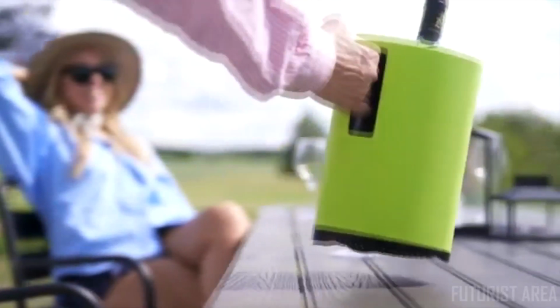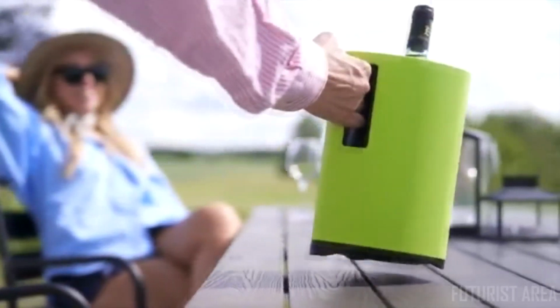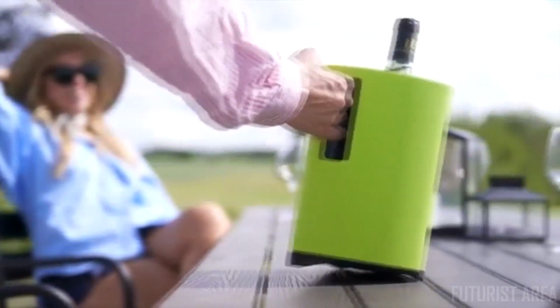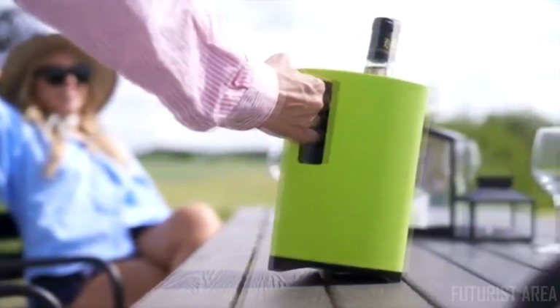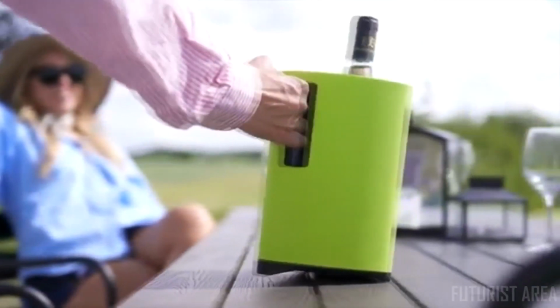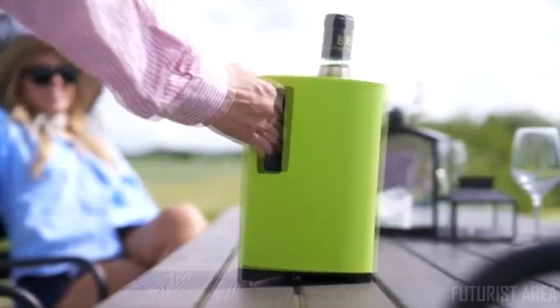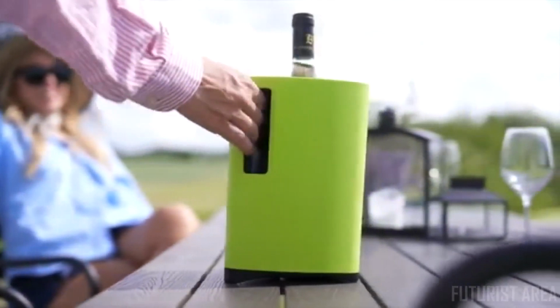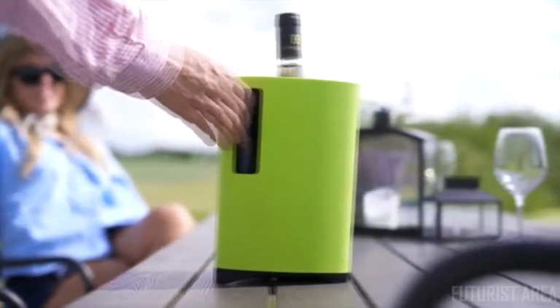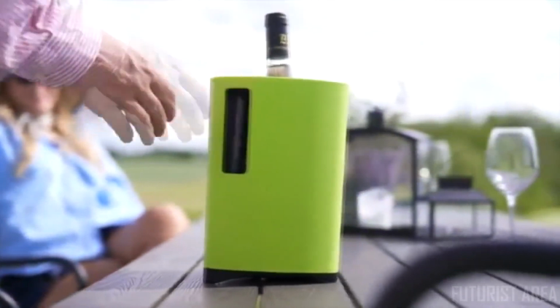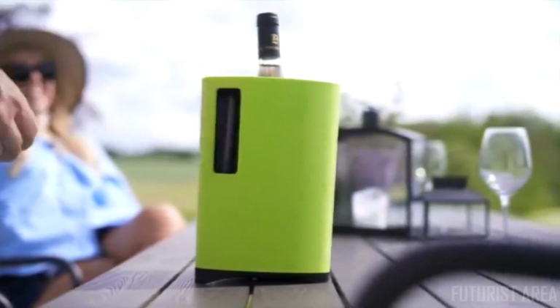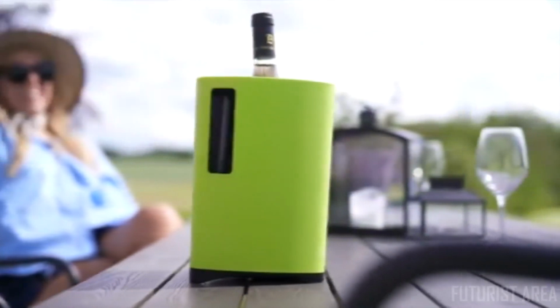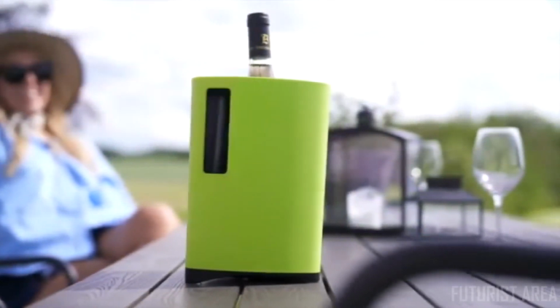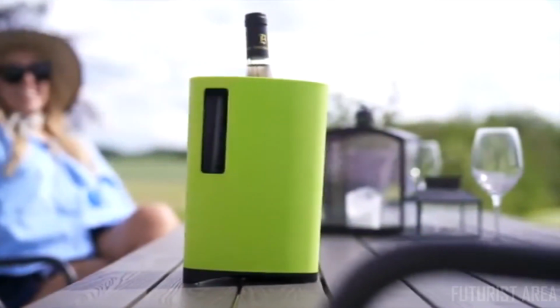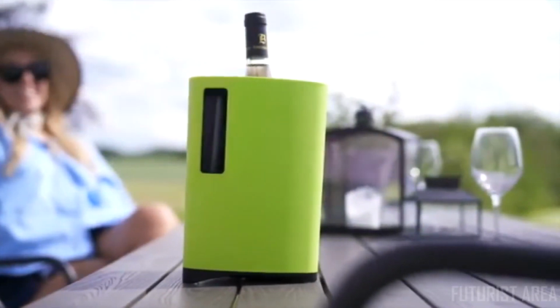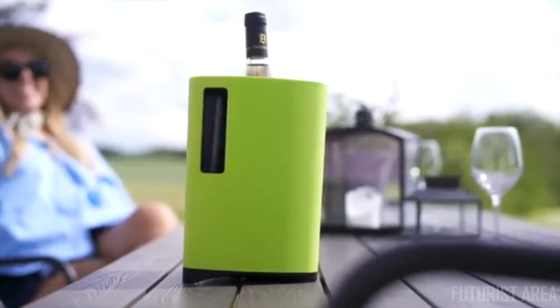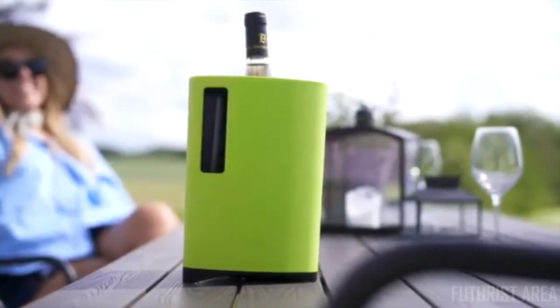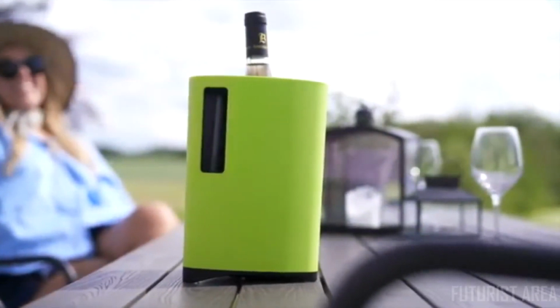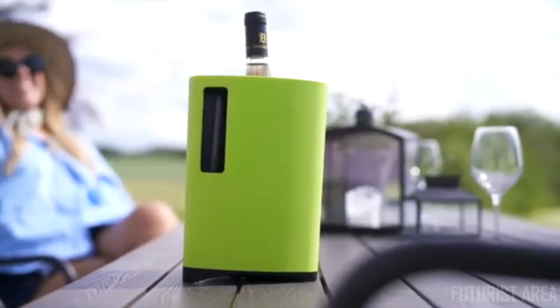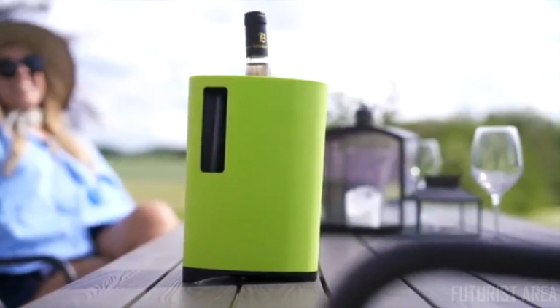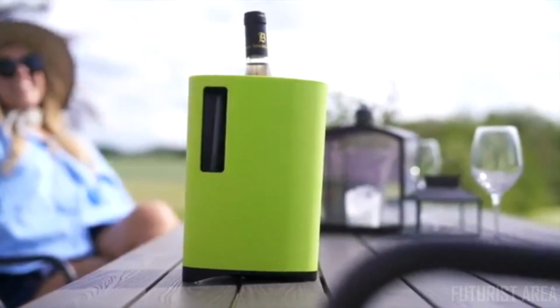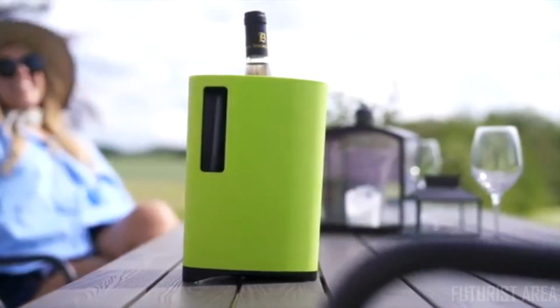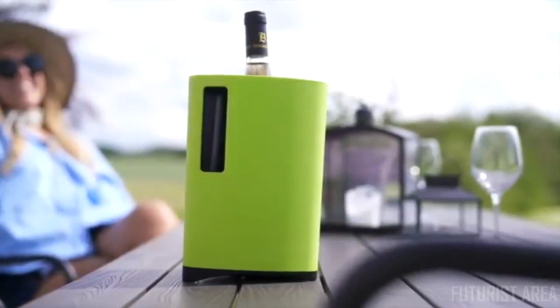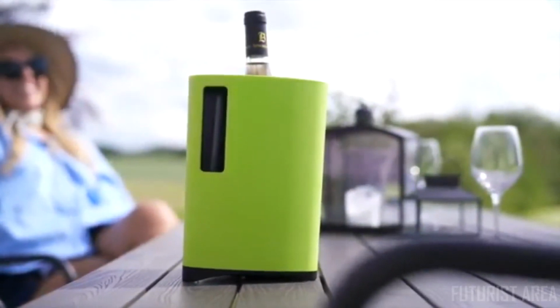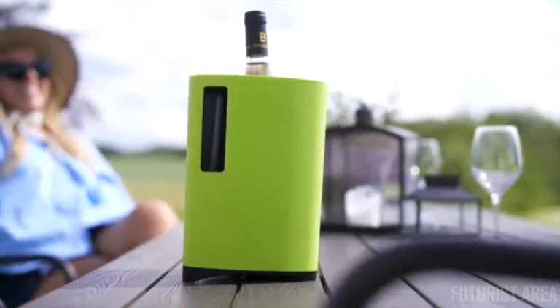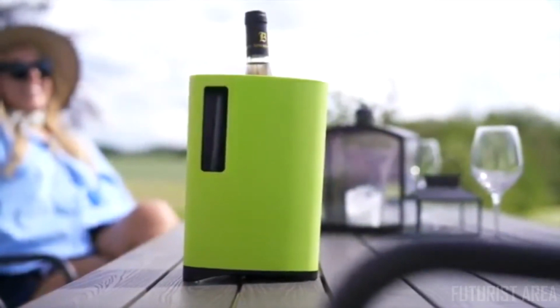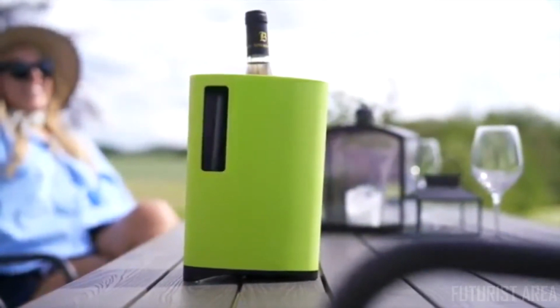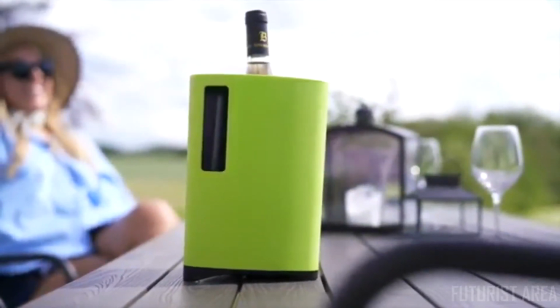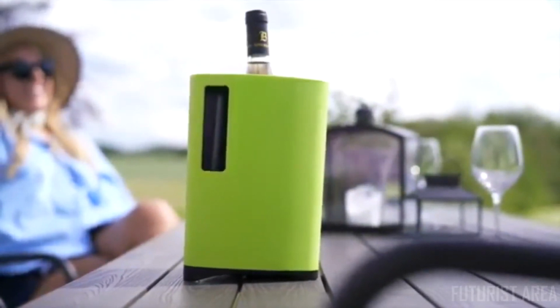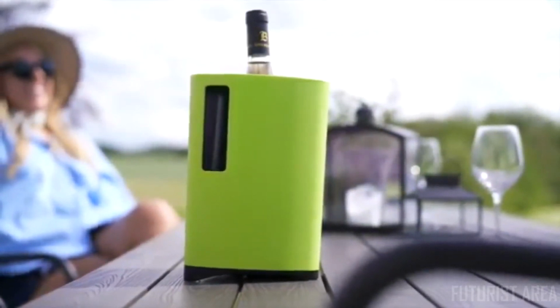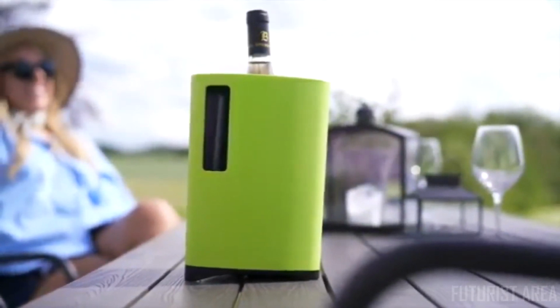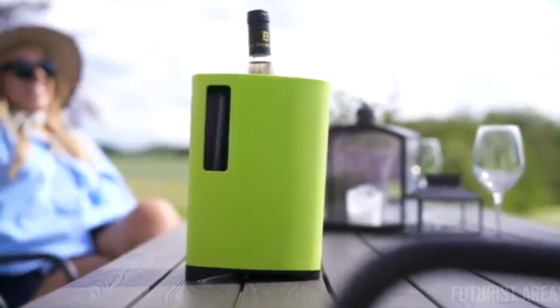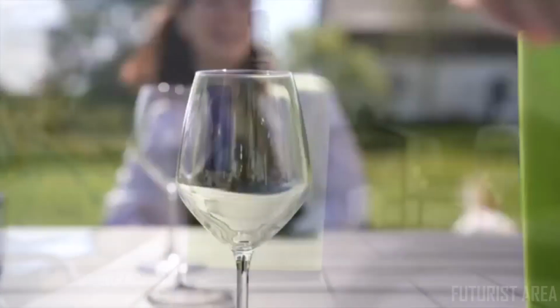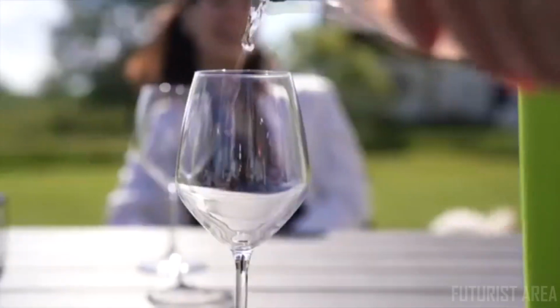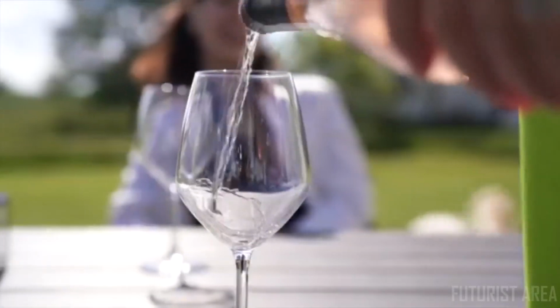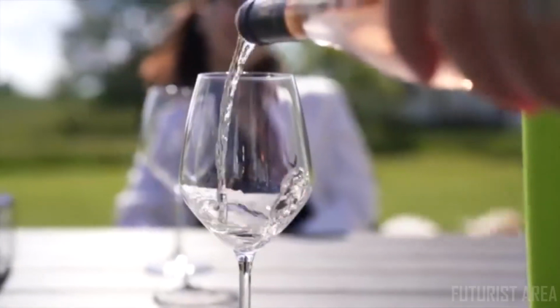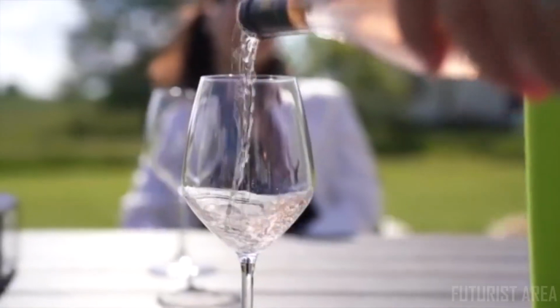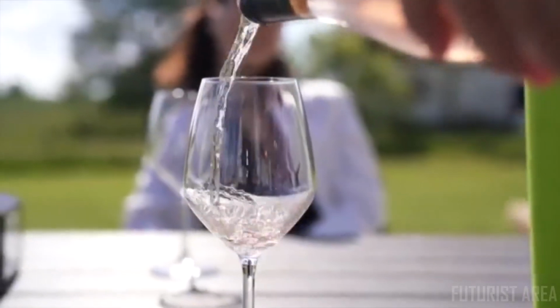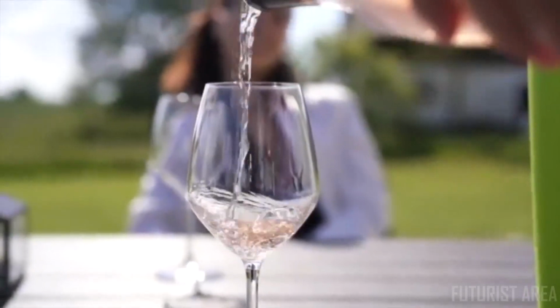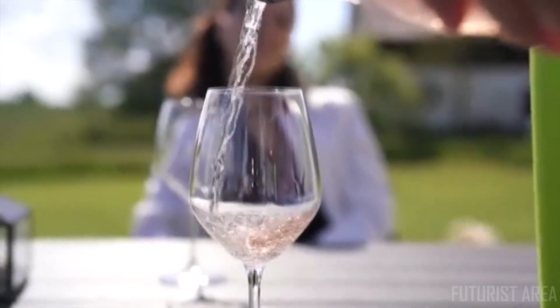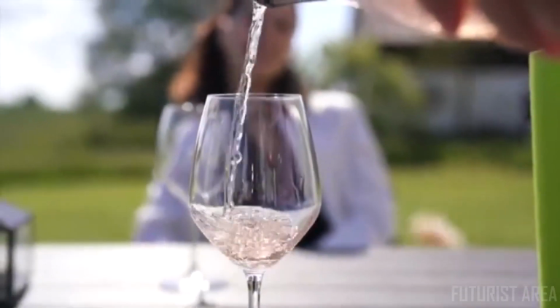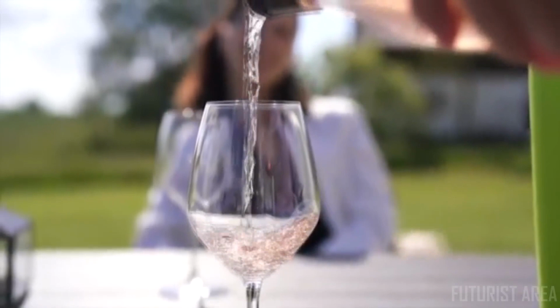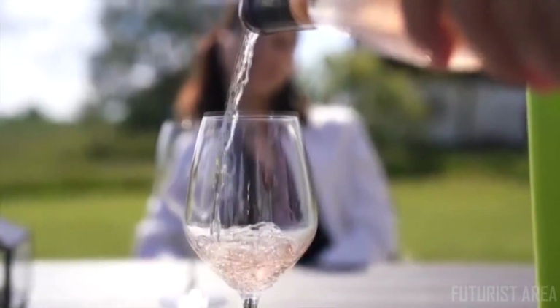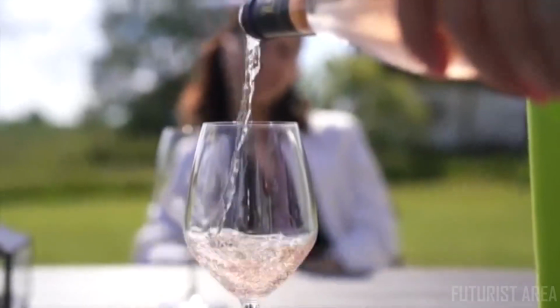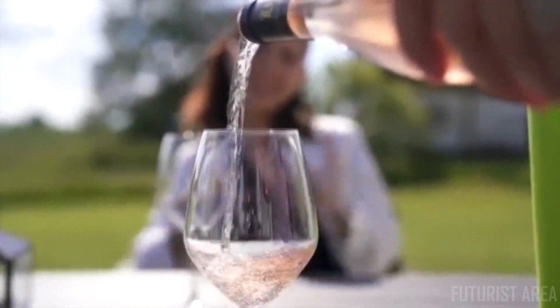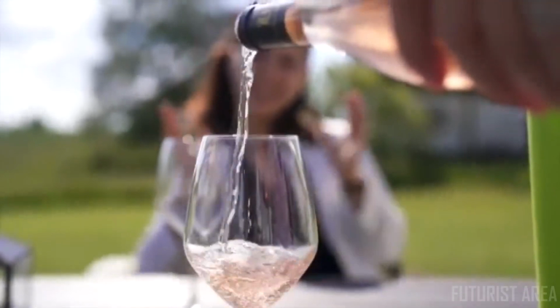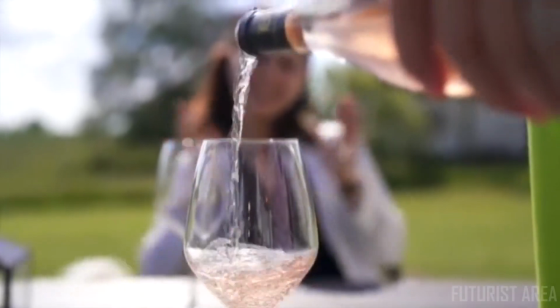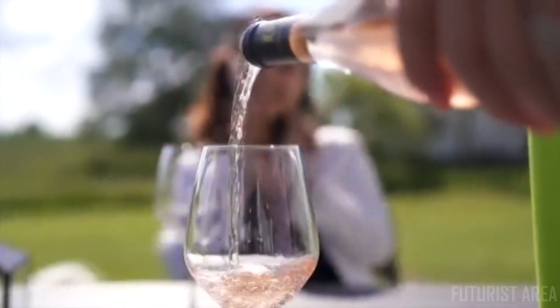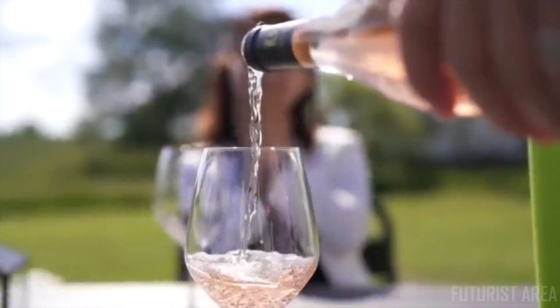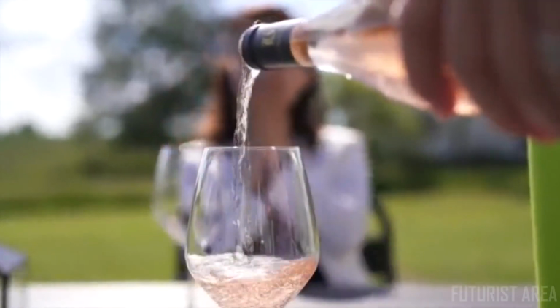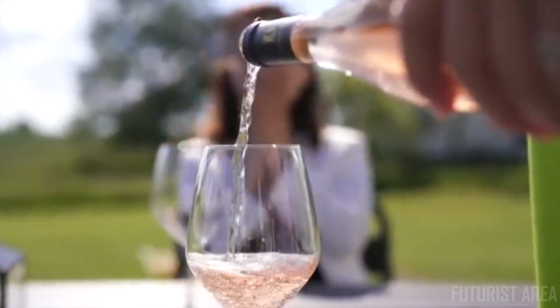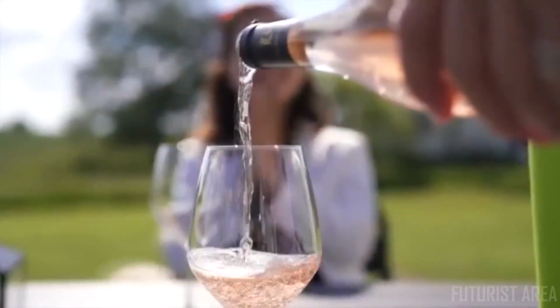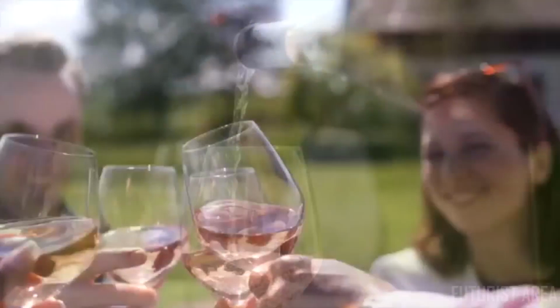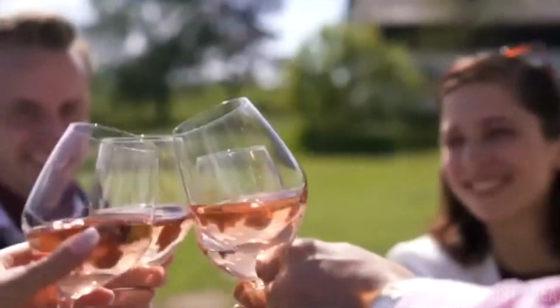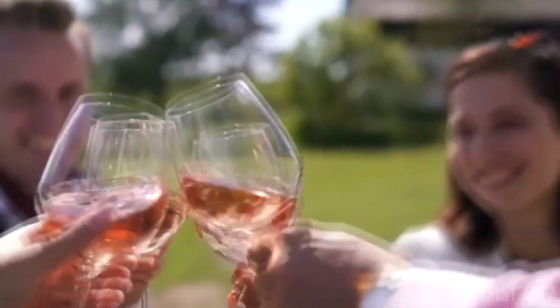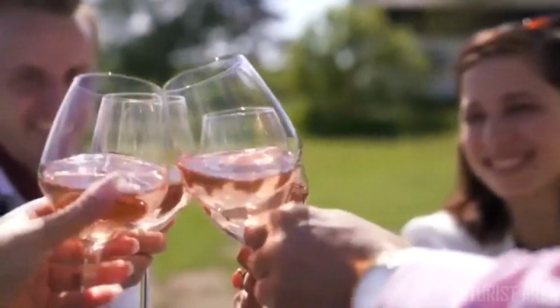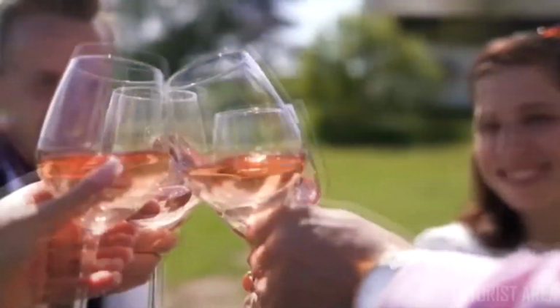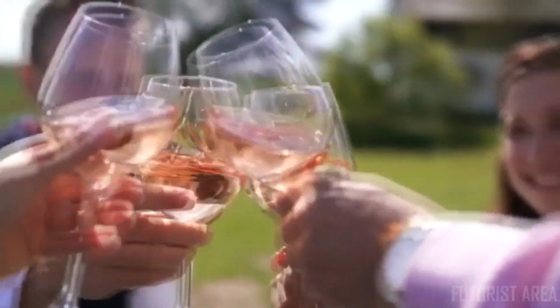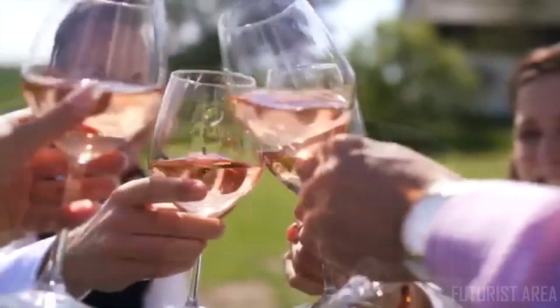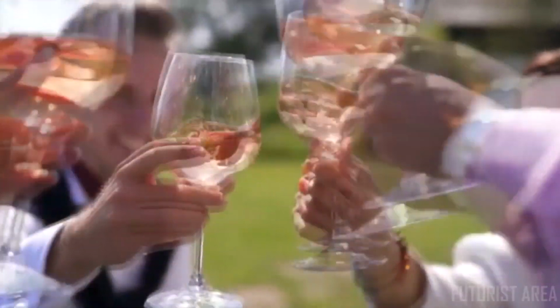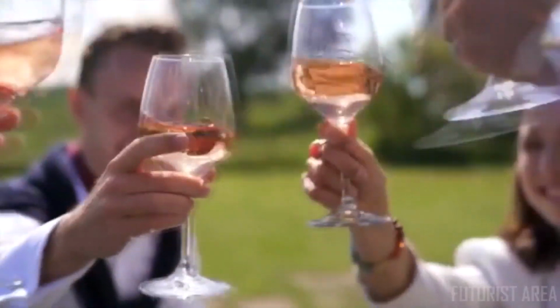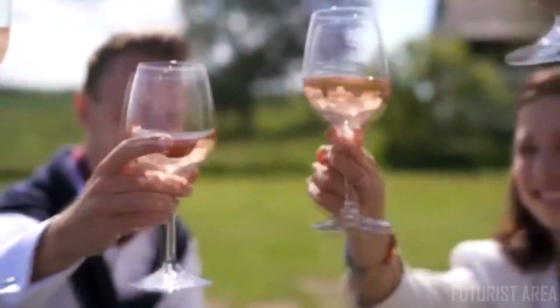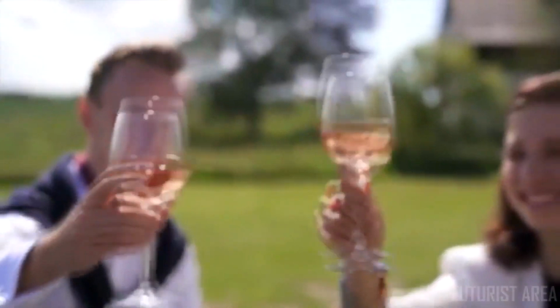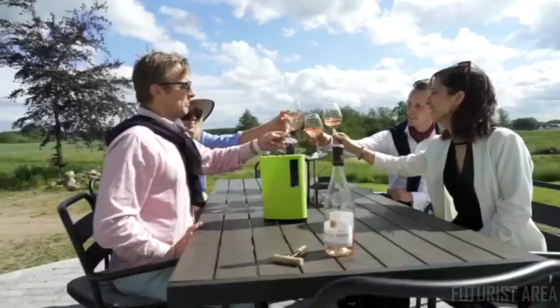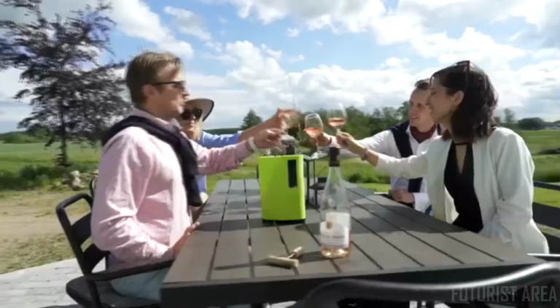Bring the InnoChiller to the table with its marvelous Scandinavian design while you enjoy your chilled drink with your friends.